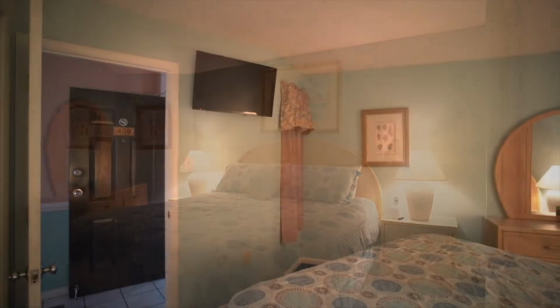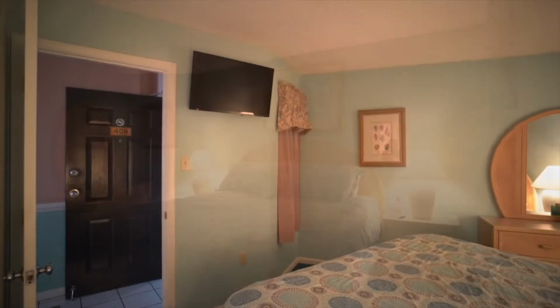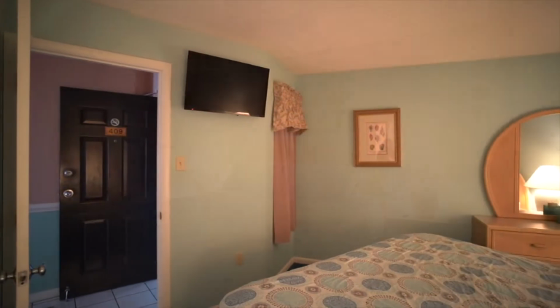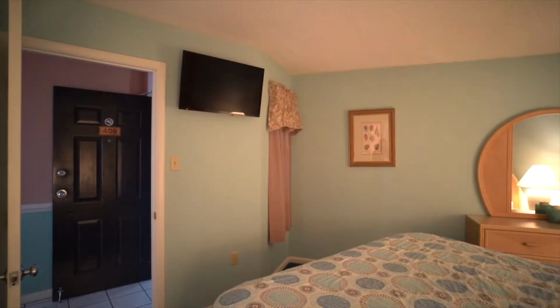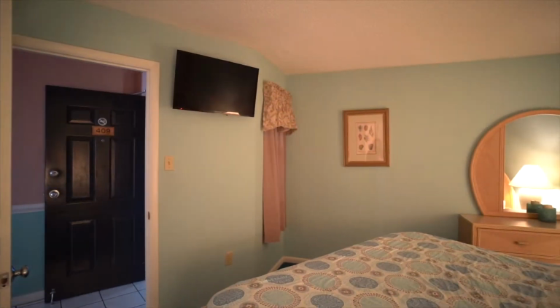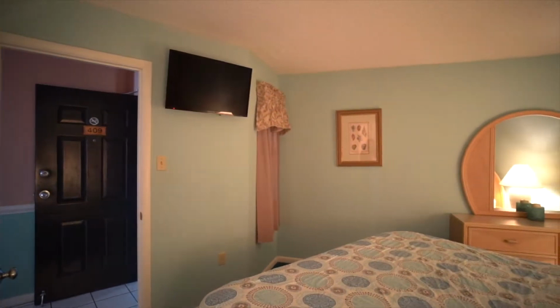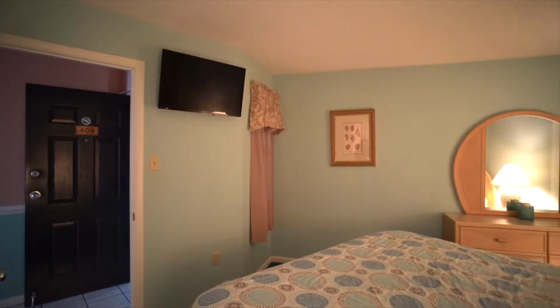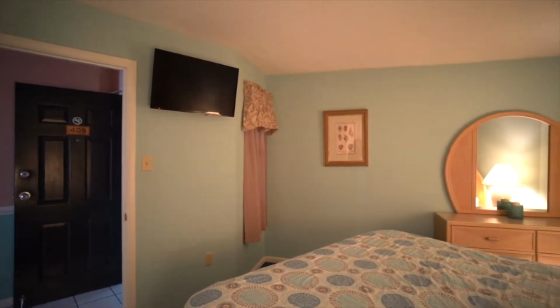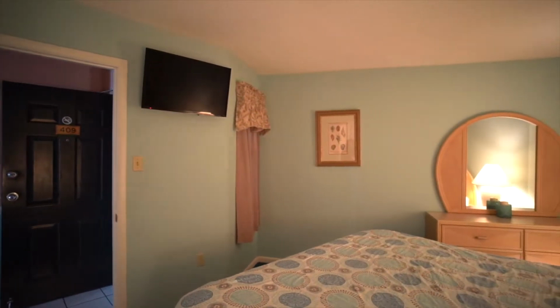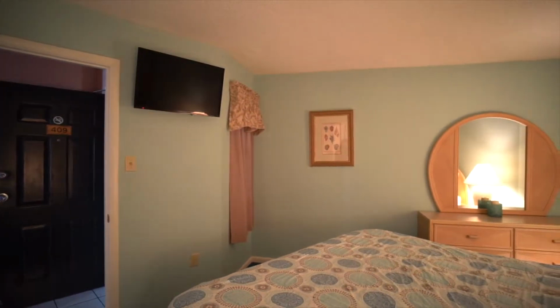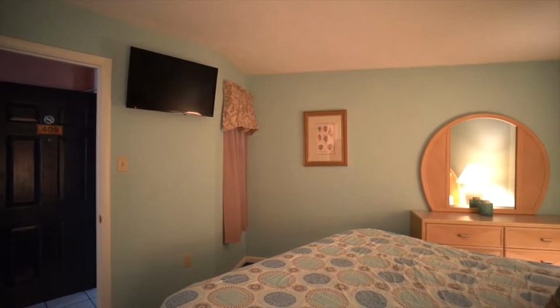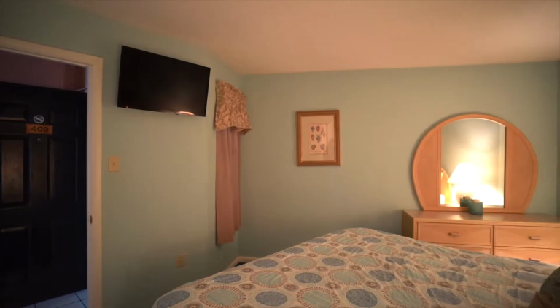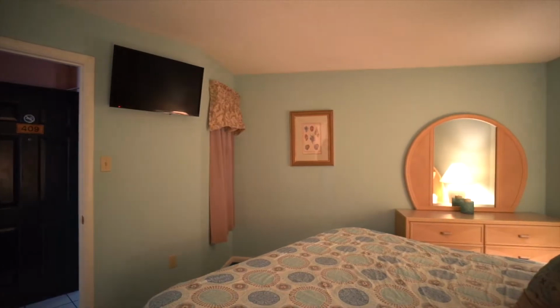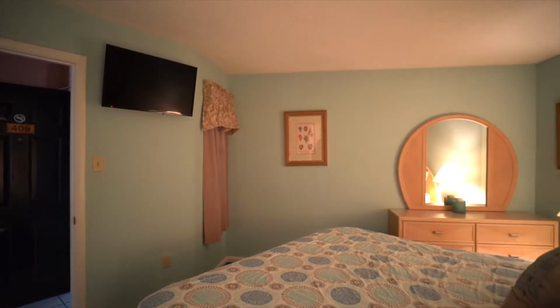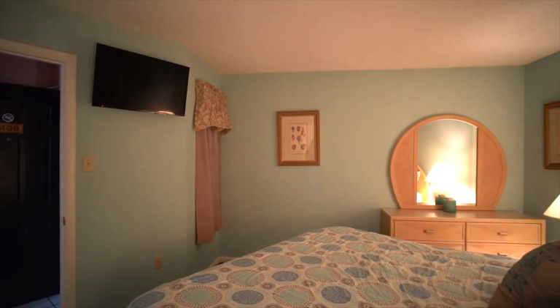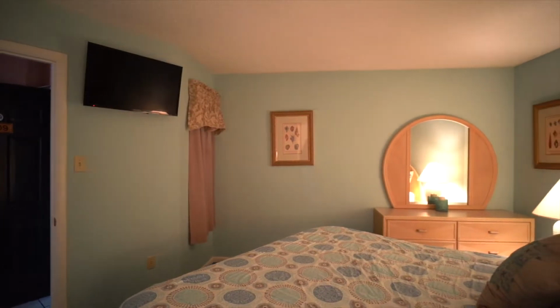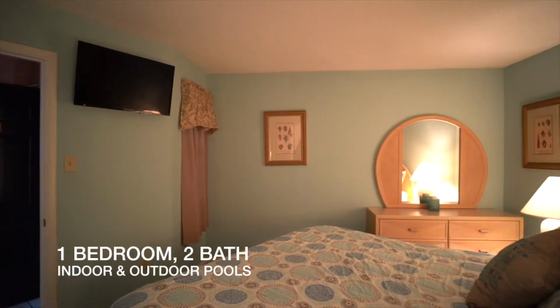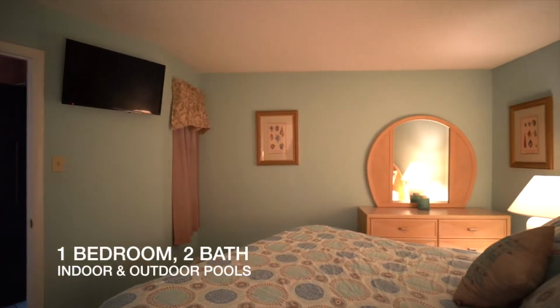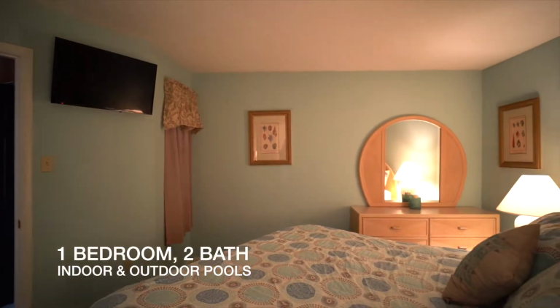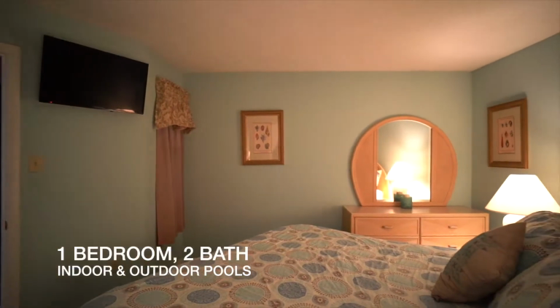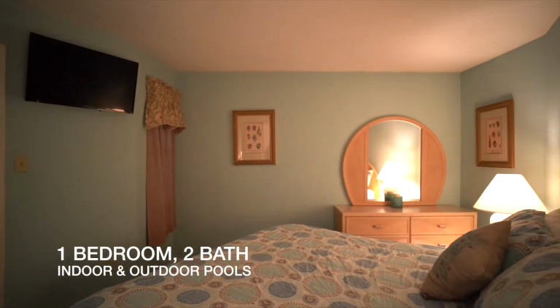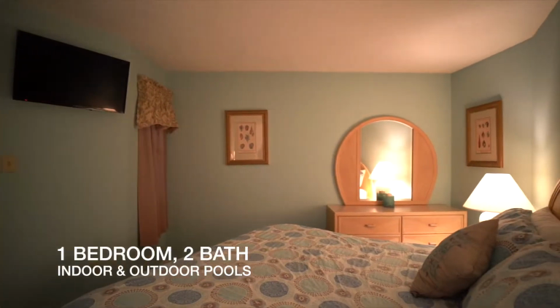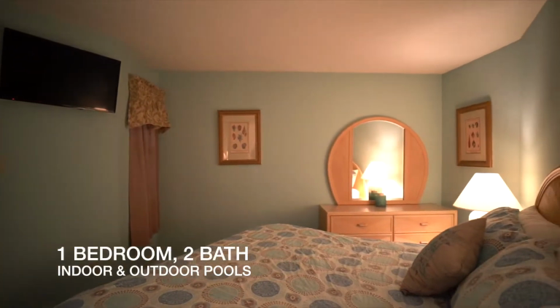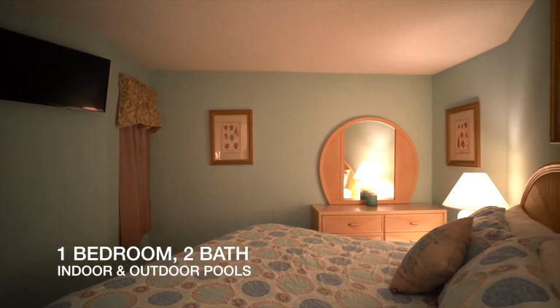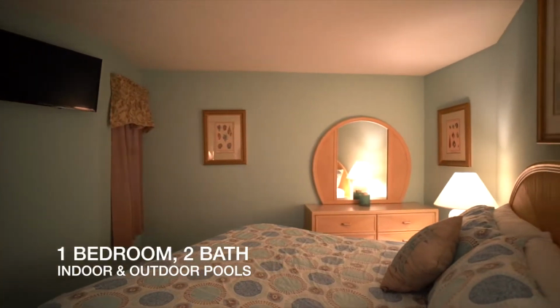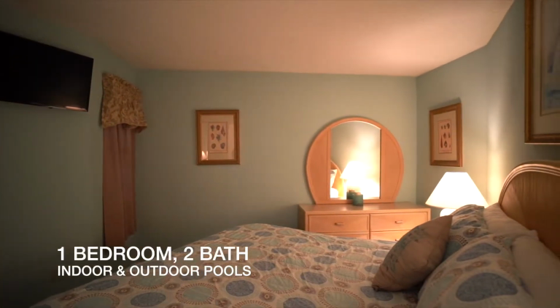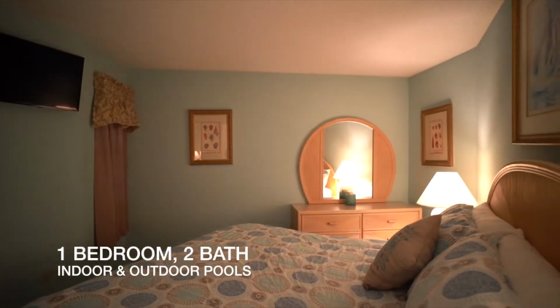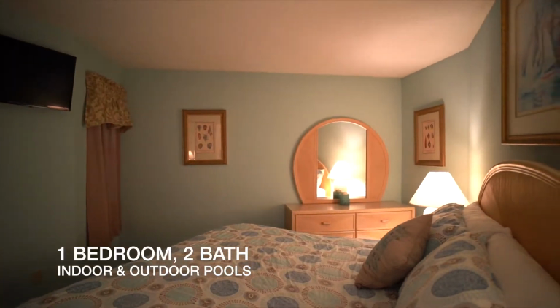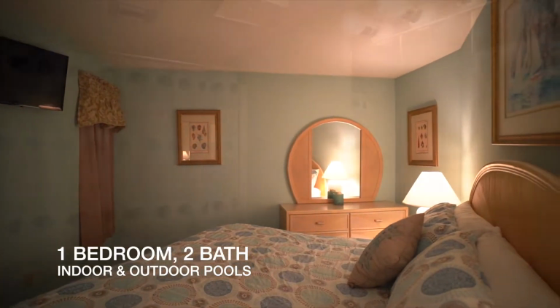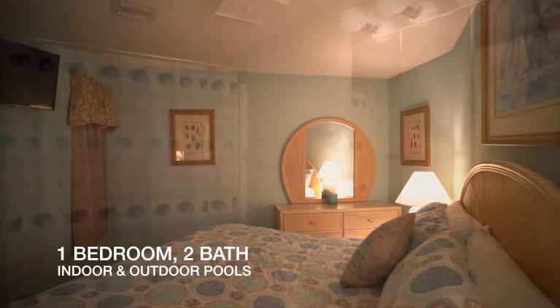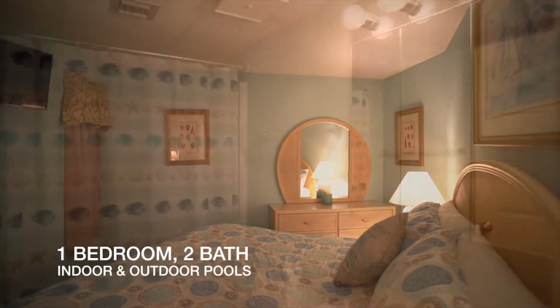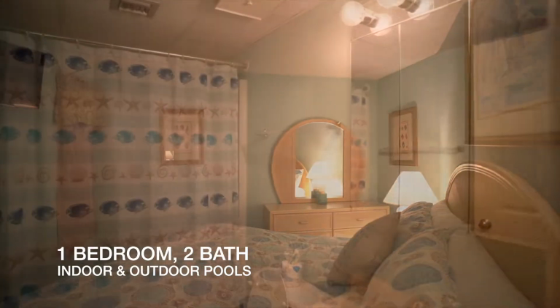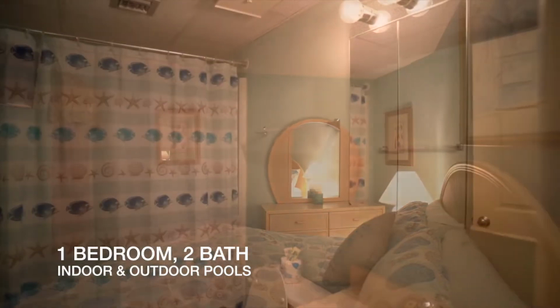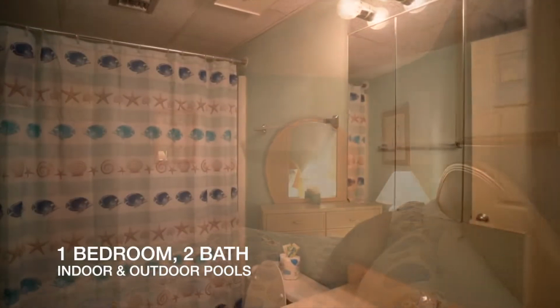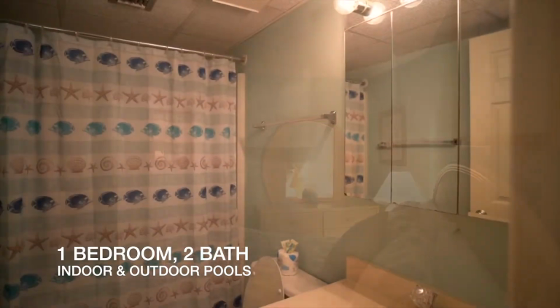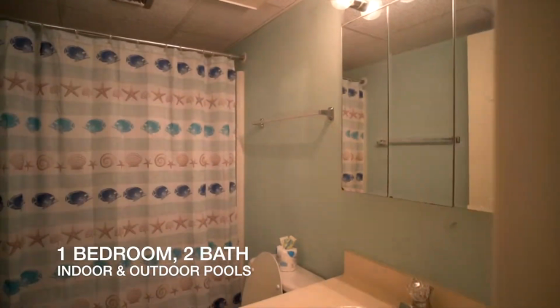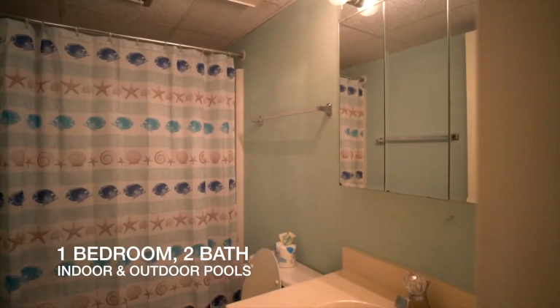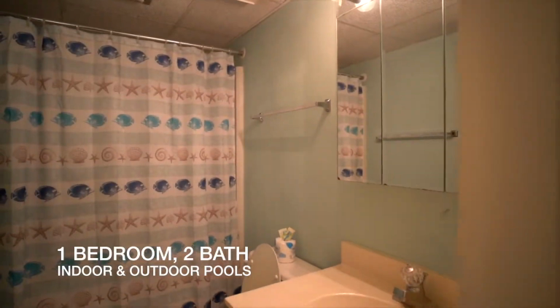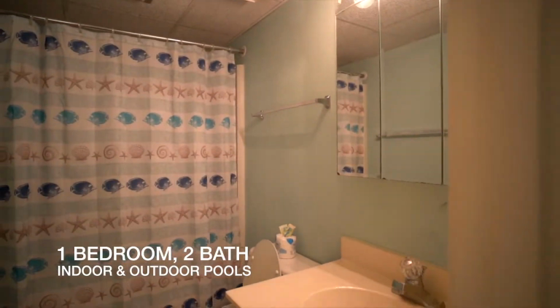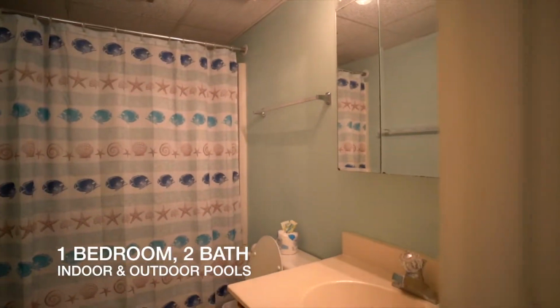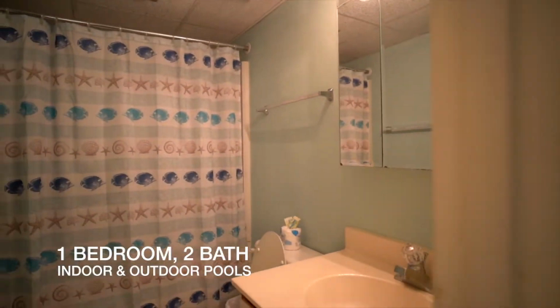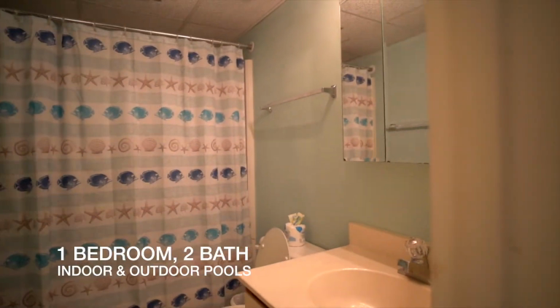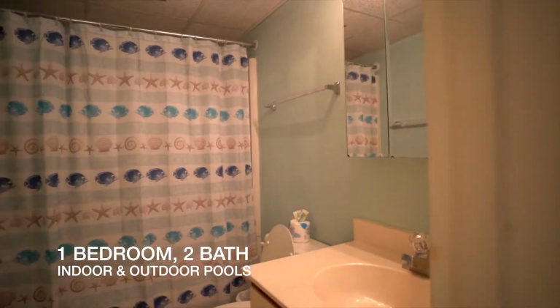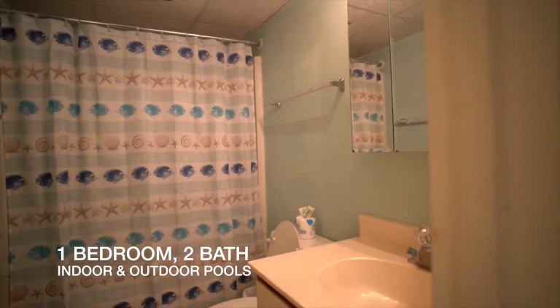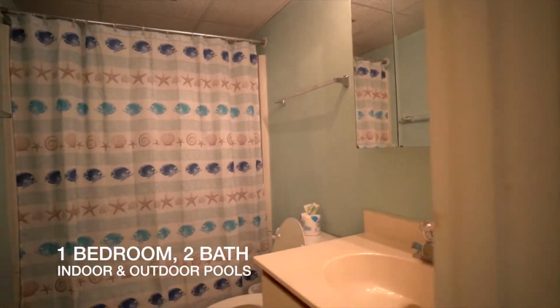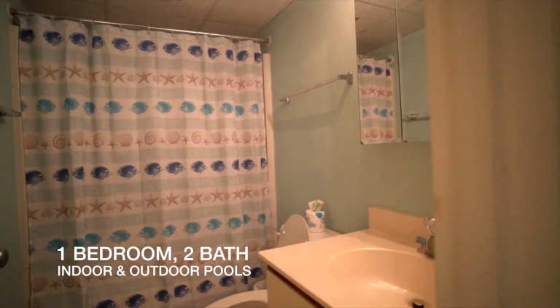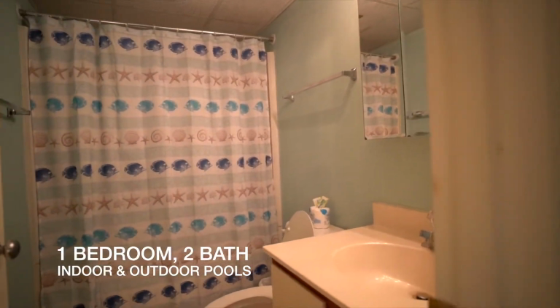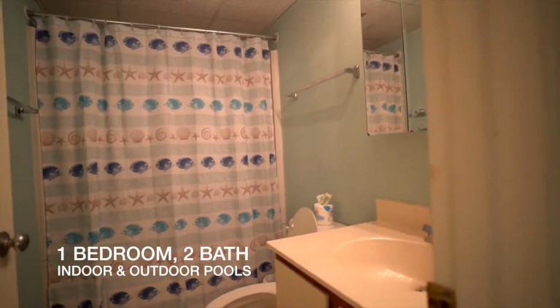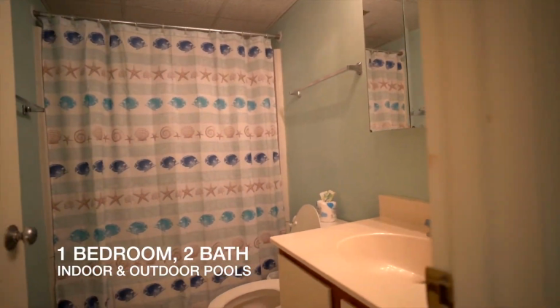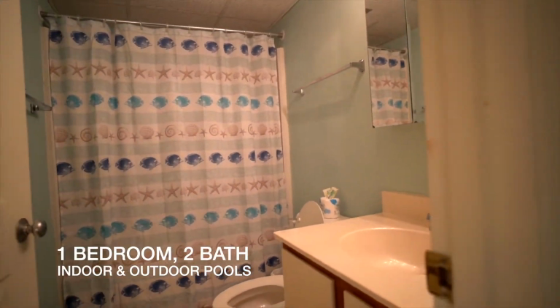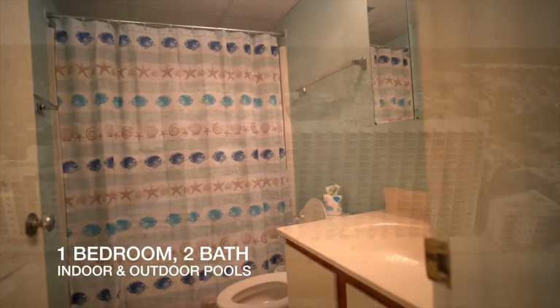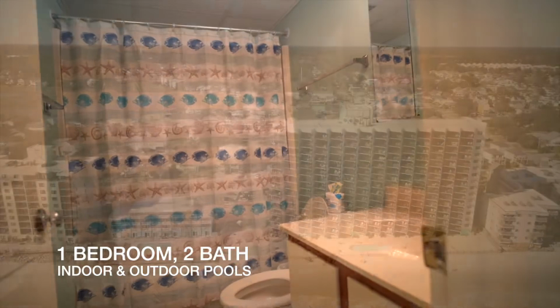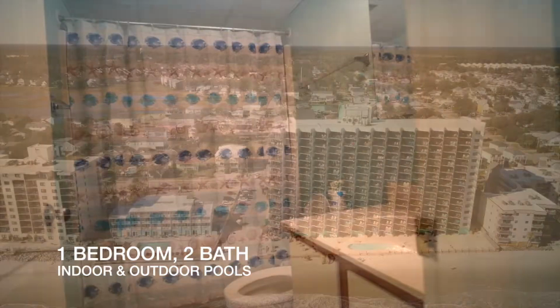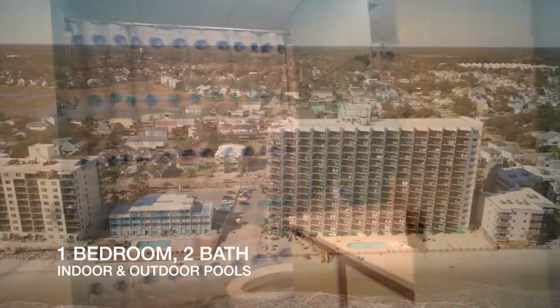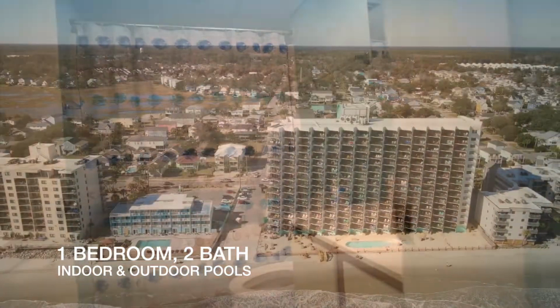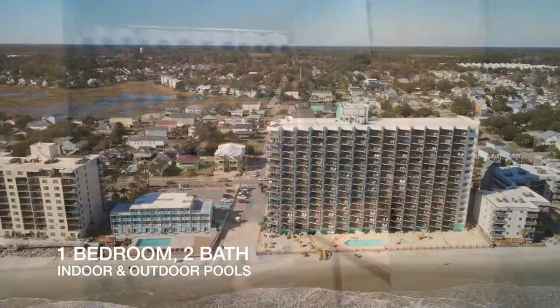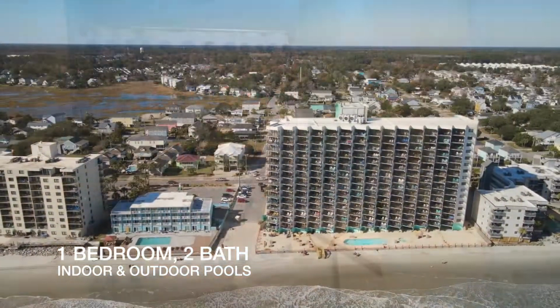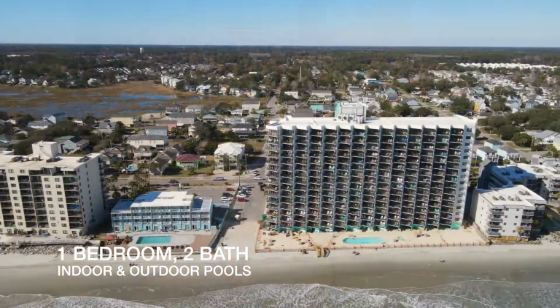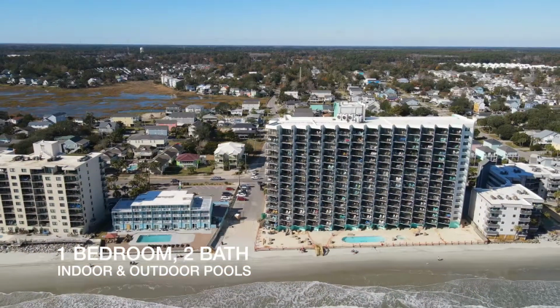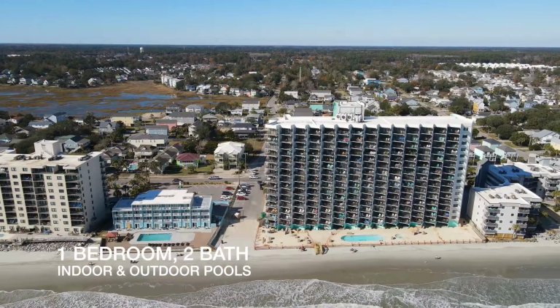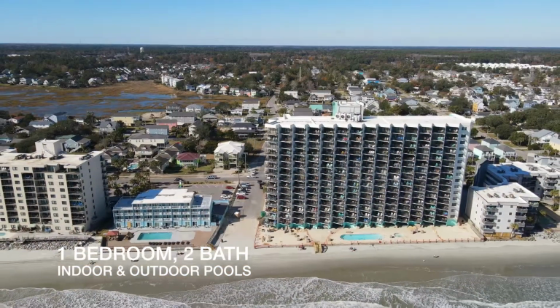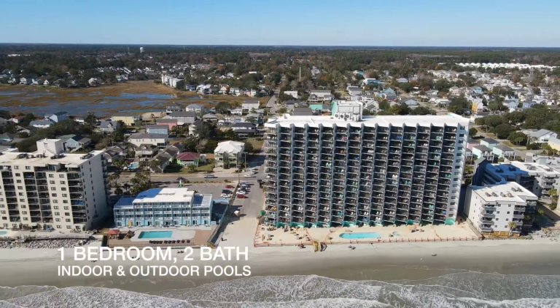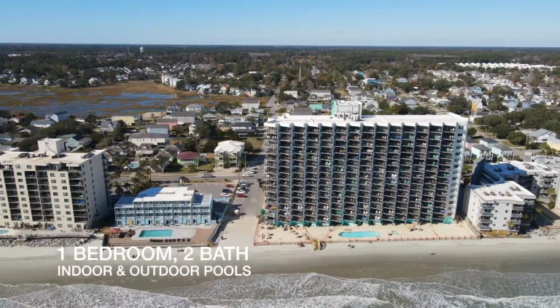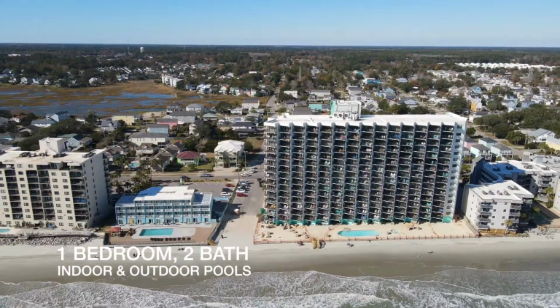Call your broker or meet Jim Allison to schedule a private tour of Royal Garden 409, Garden City Beach, South Carolina.